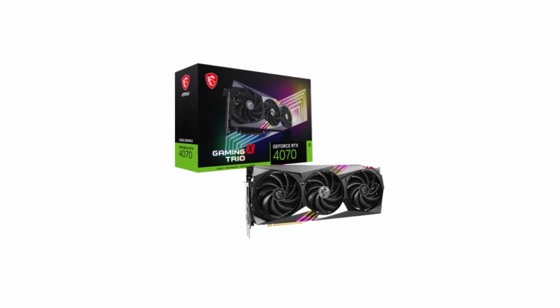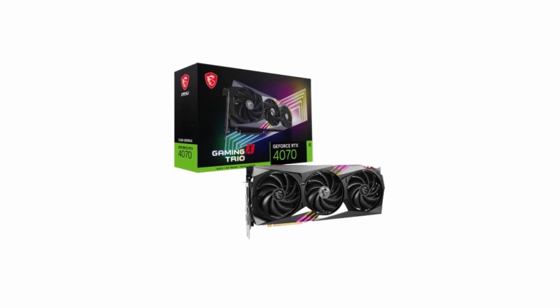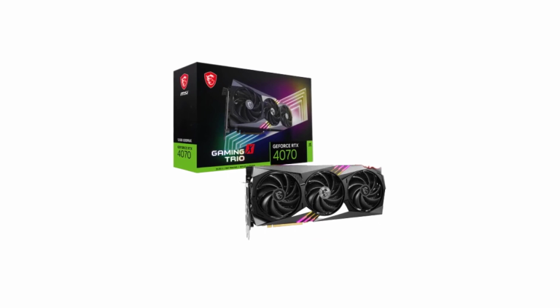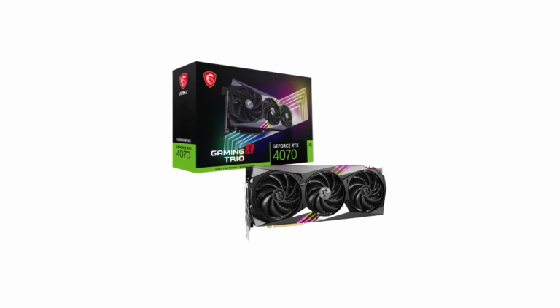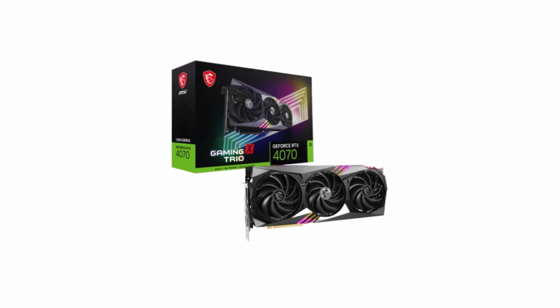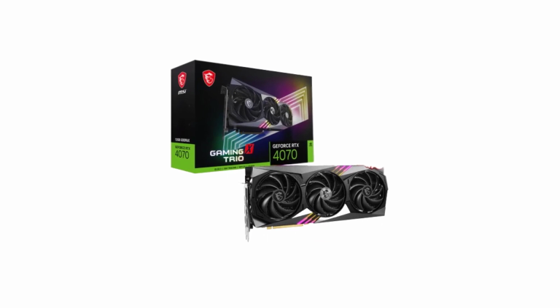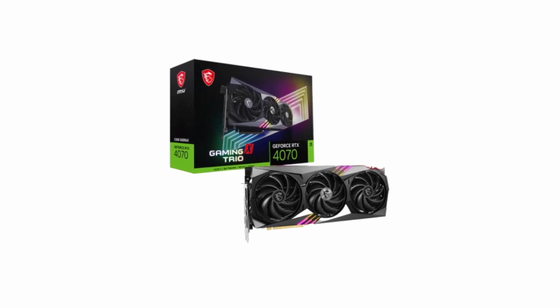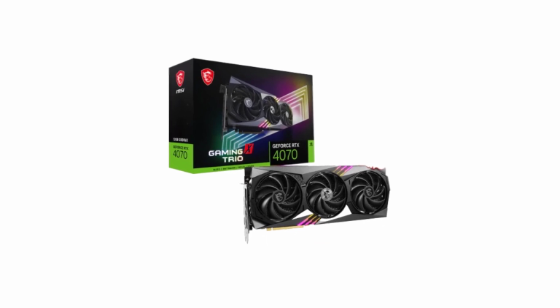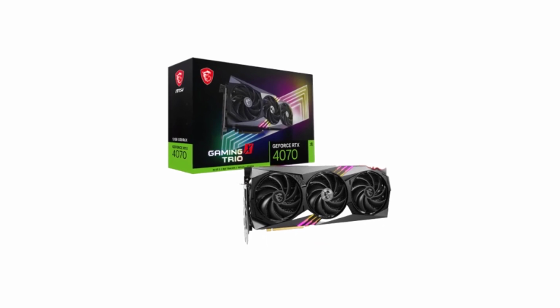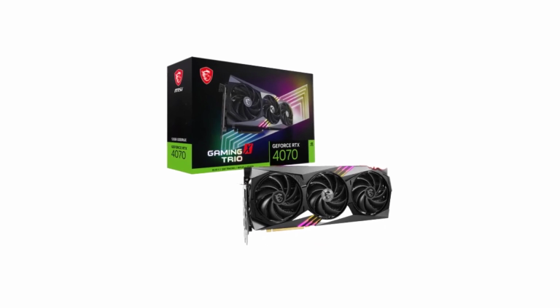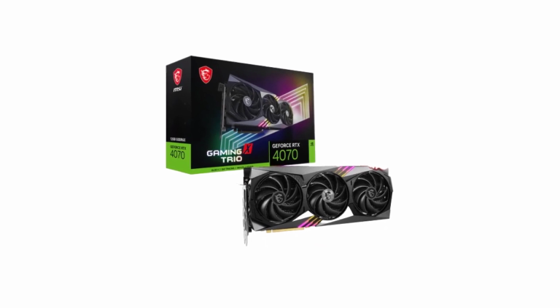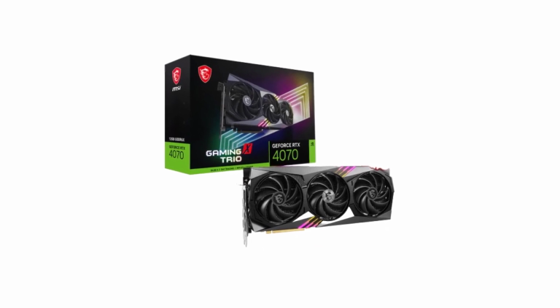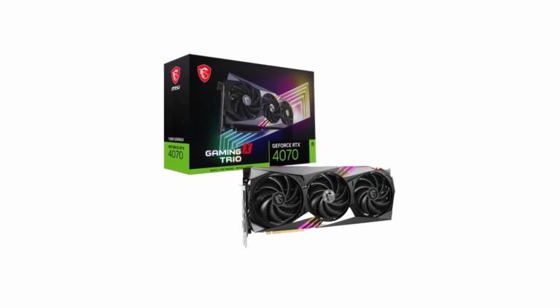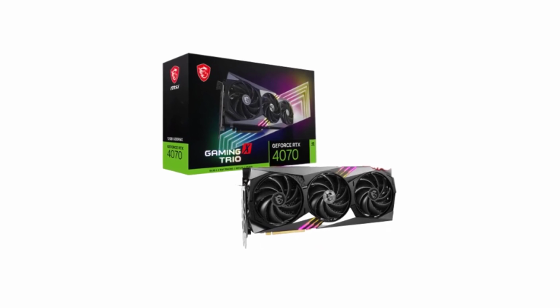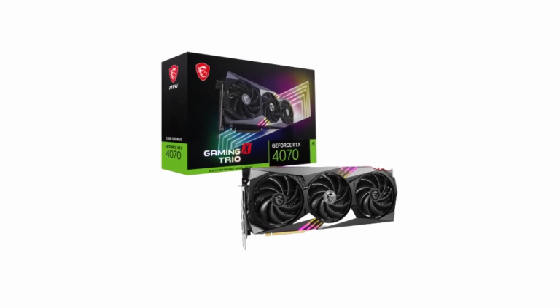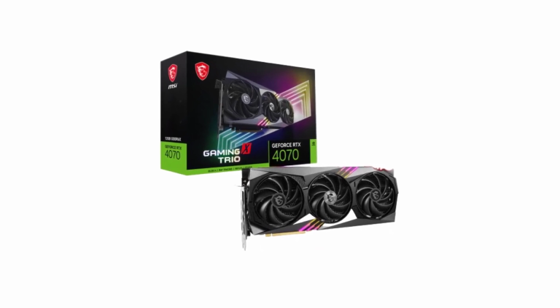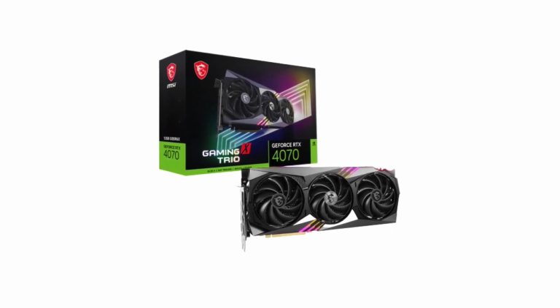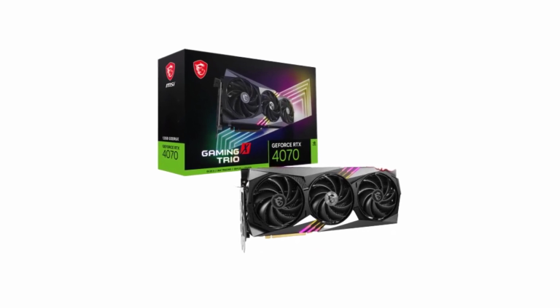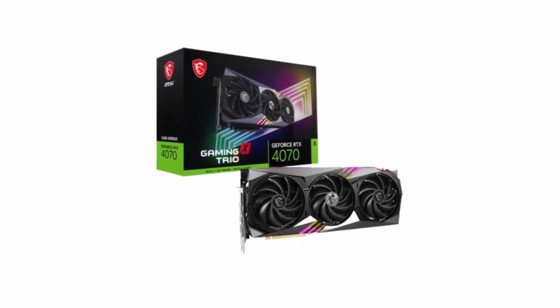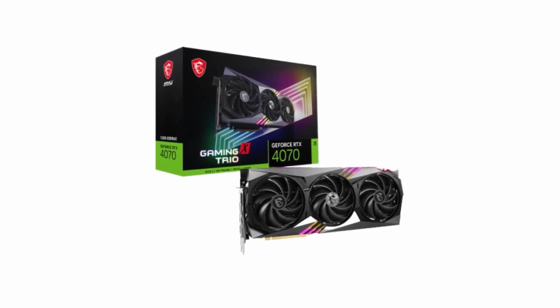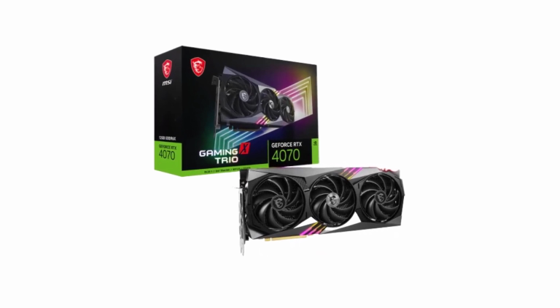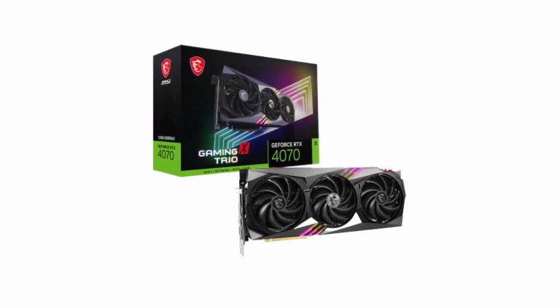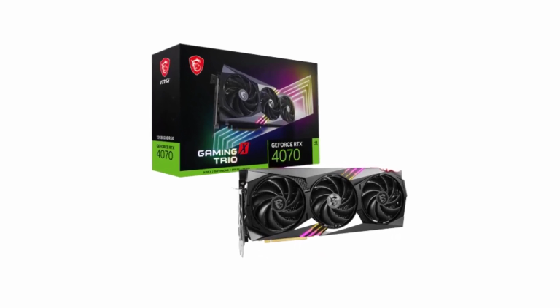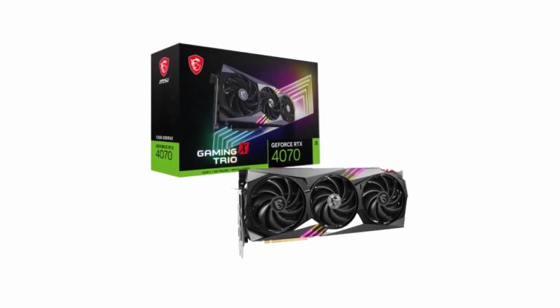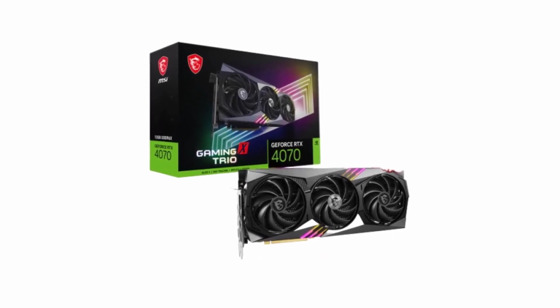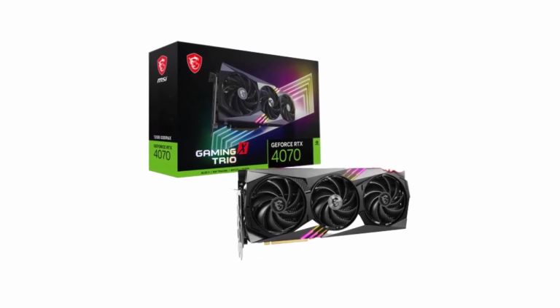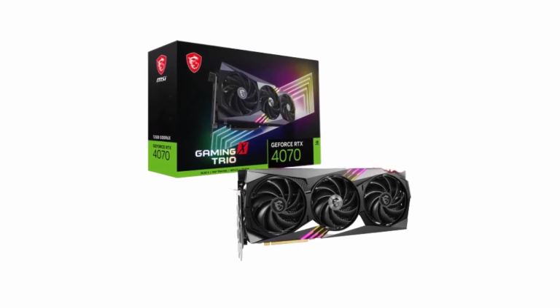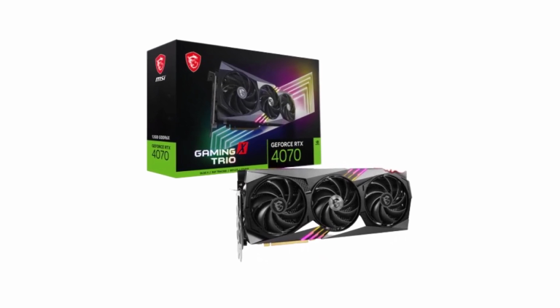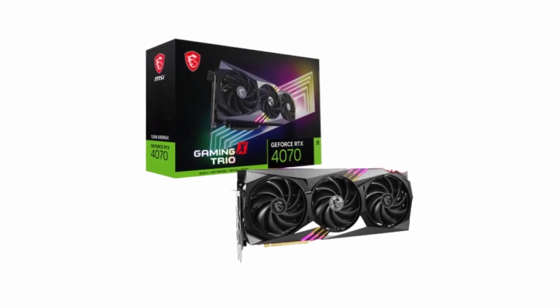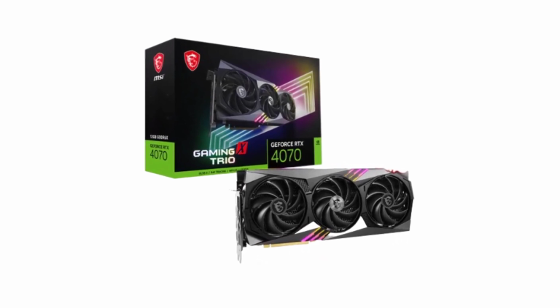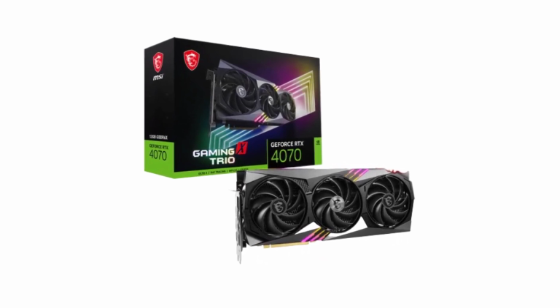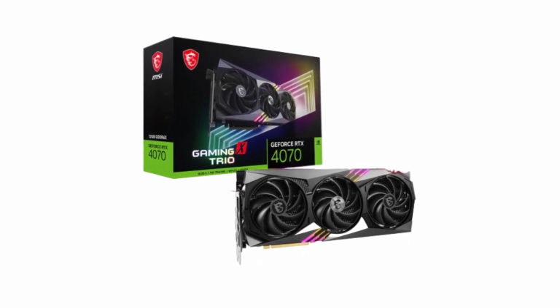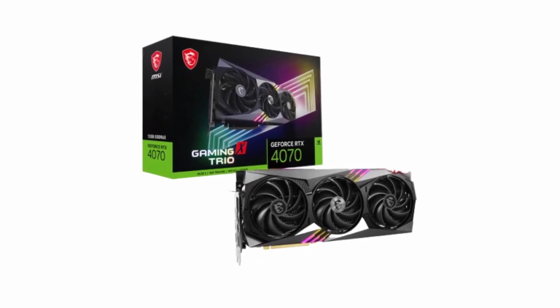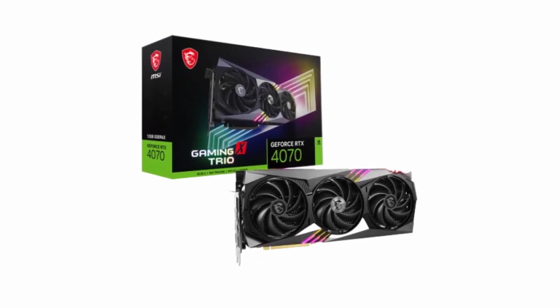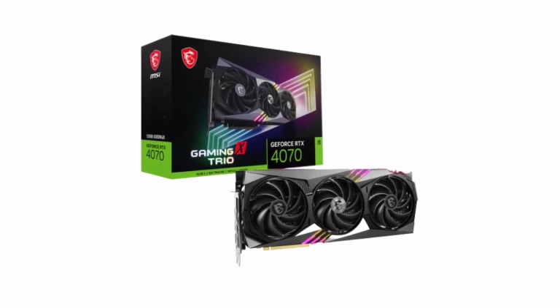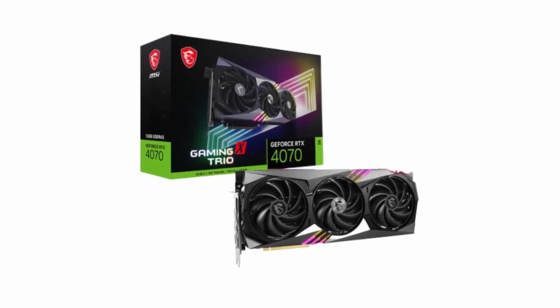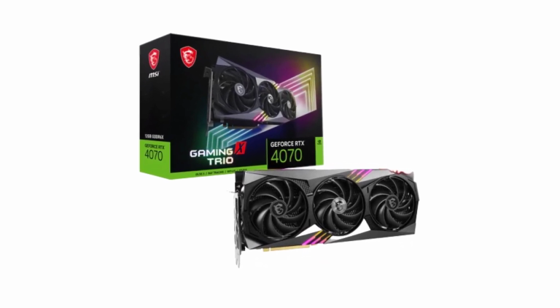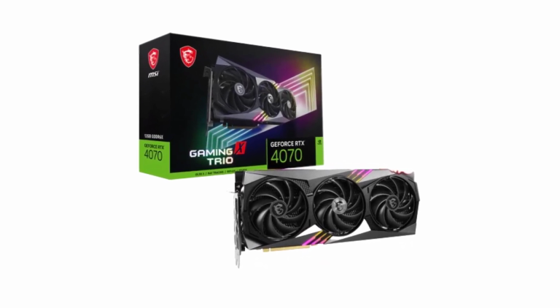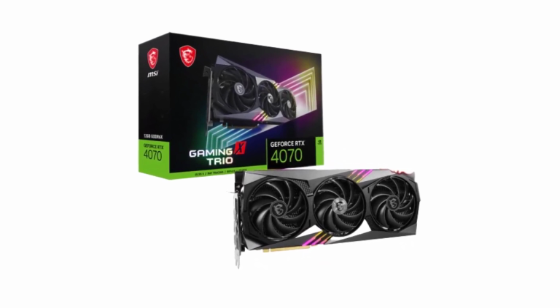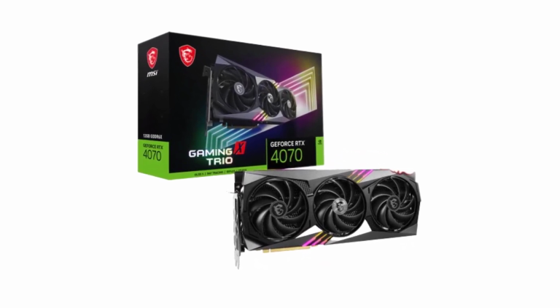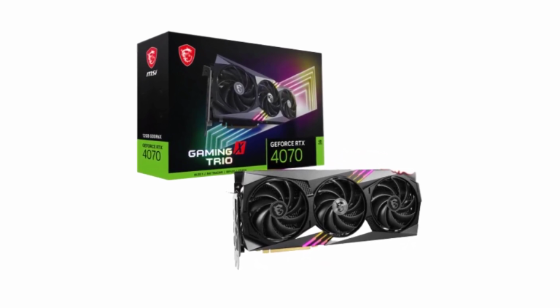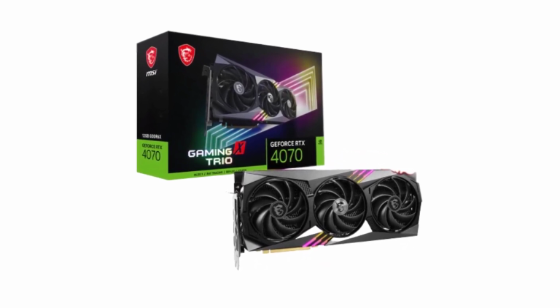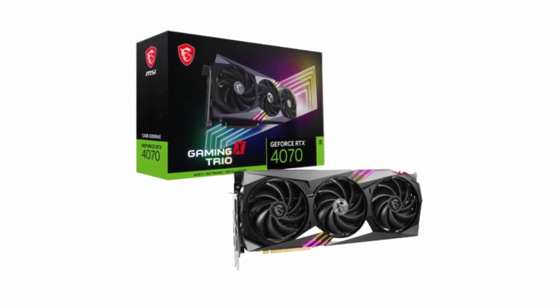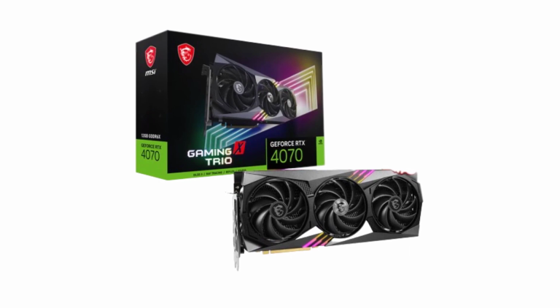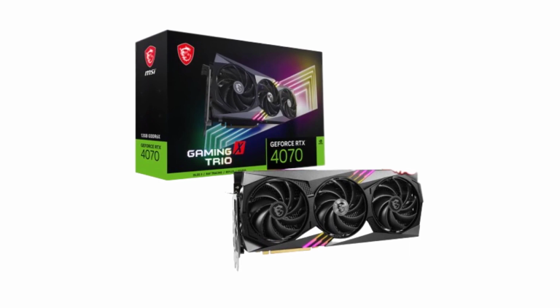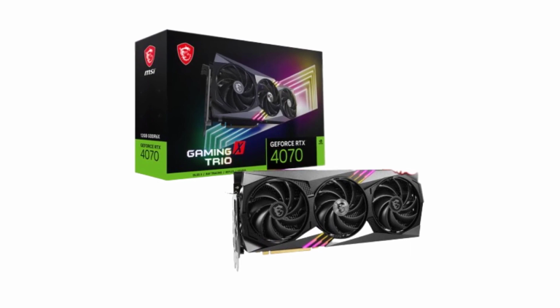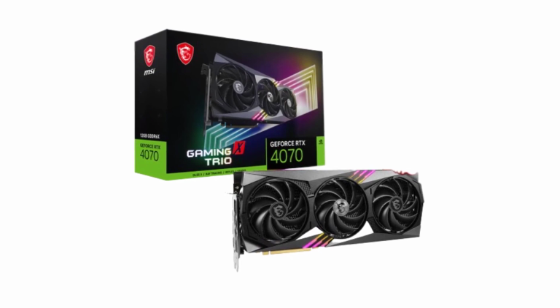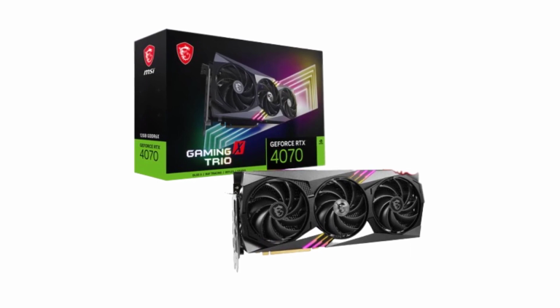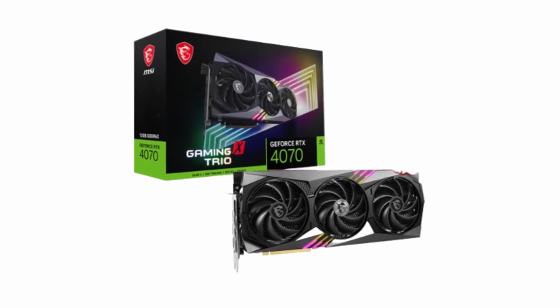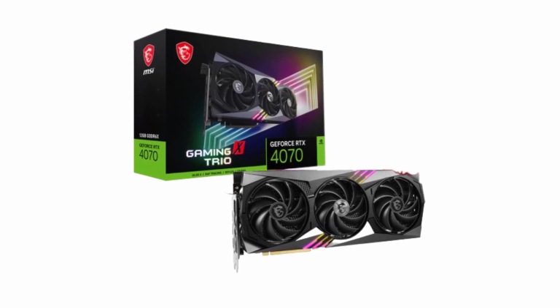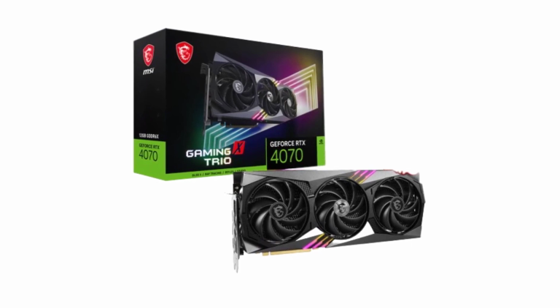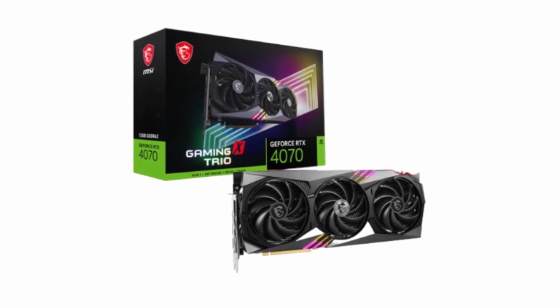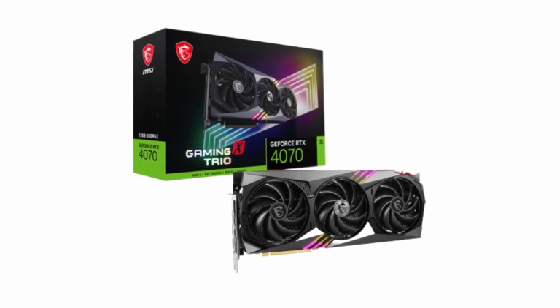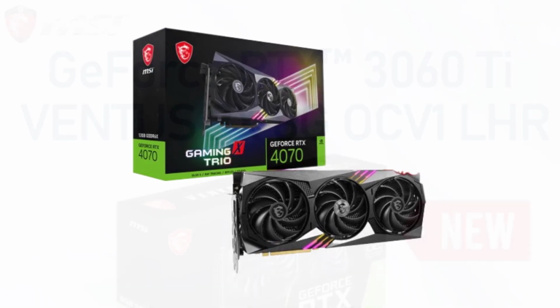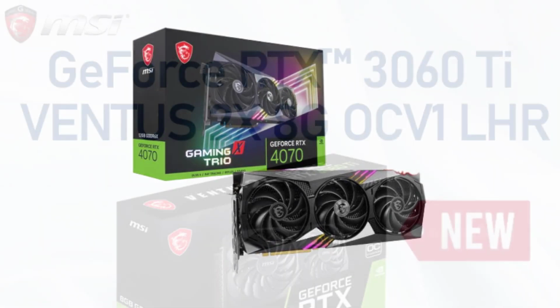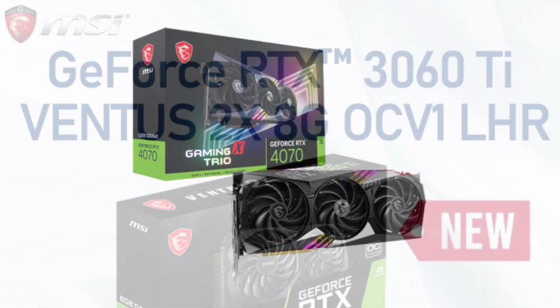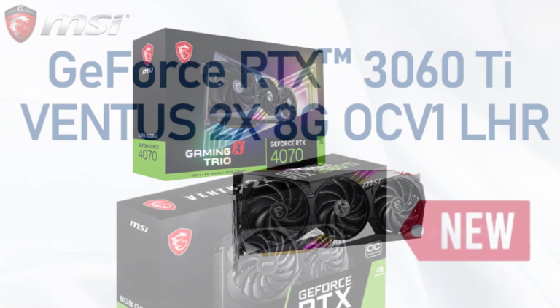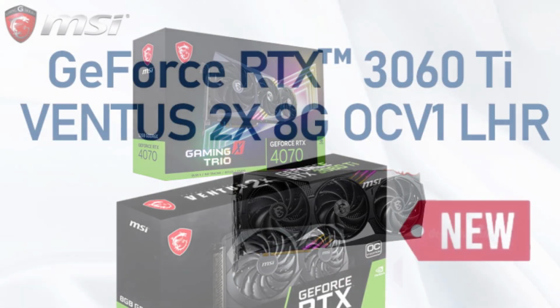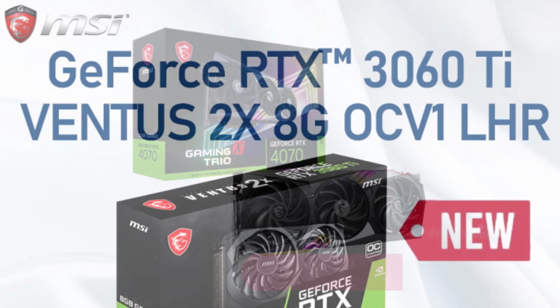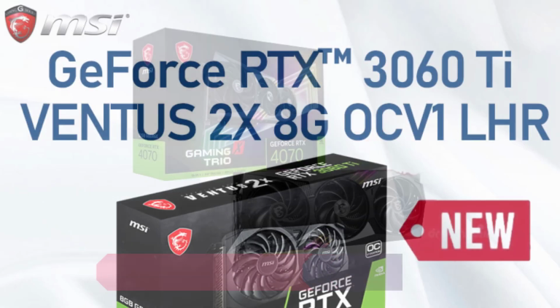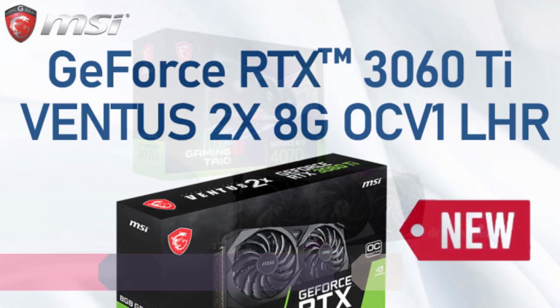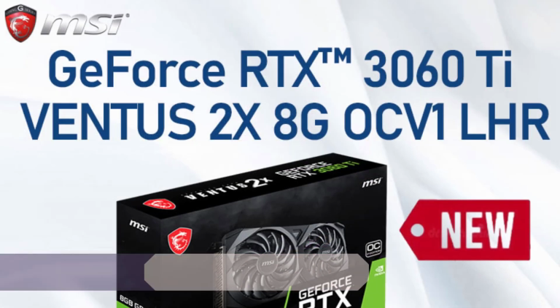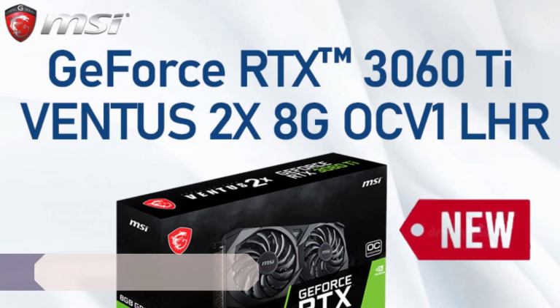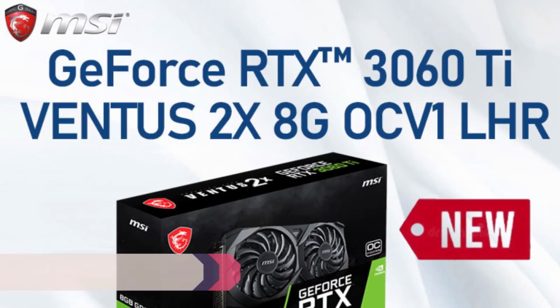Join us as we delve into the exciting world of graphics cards and discover the best options for elevating your digital experience. Number 5.